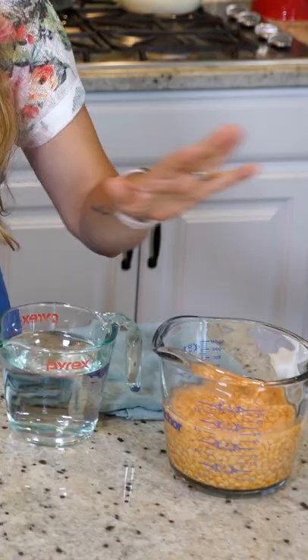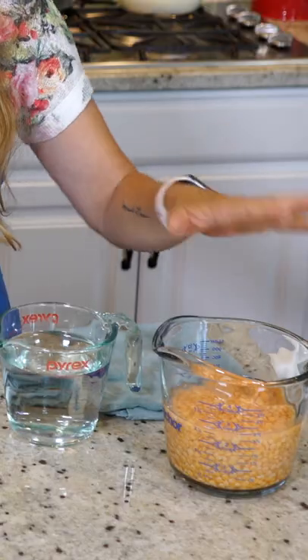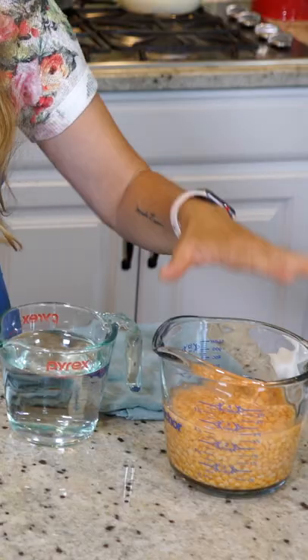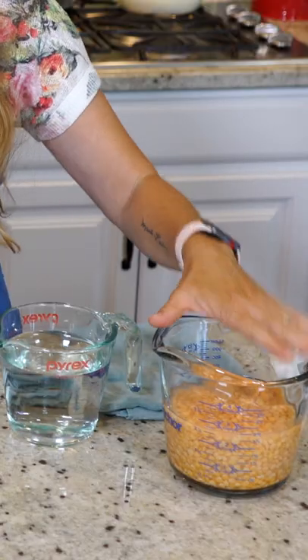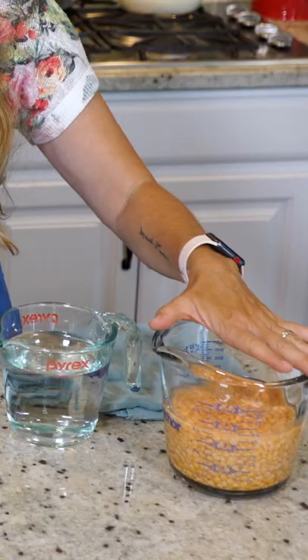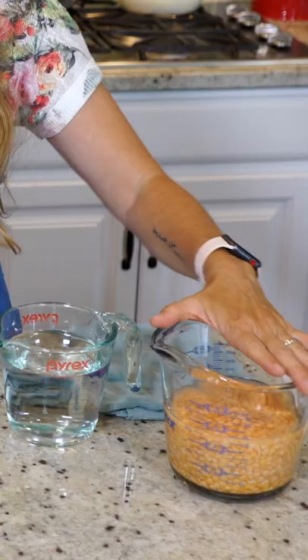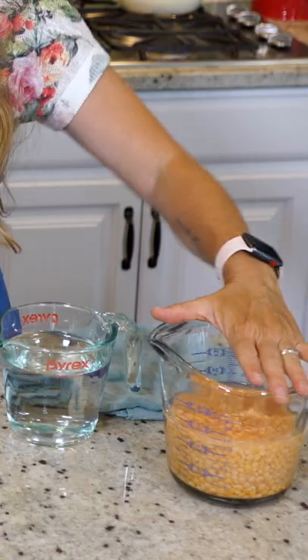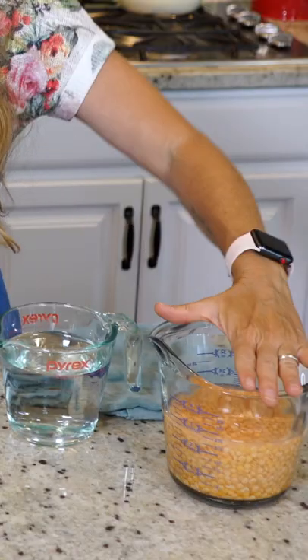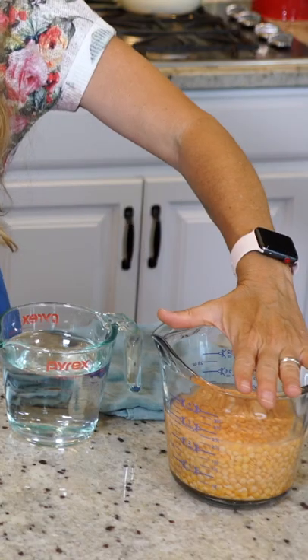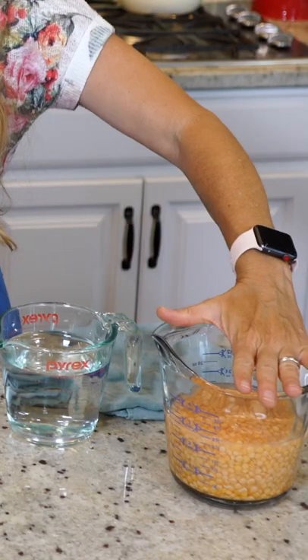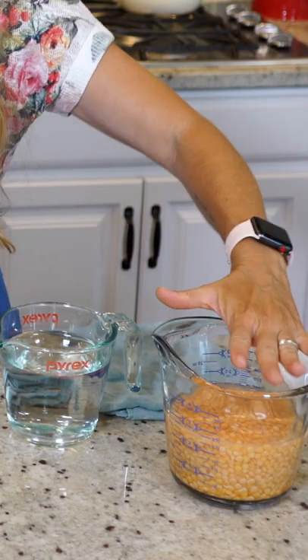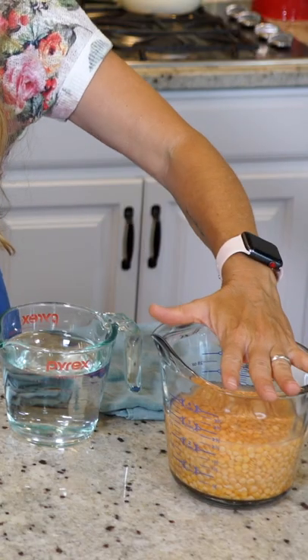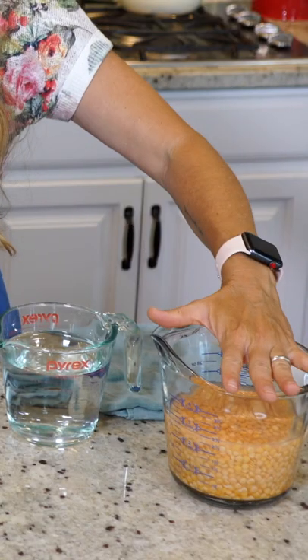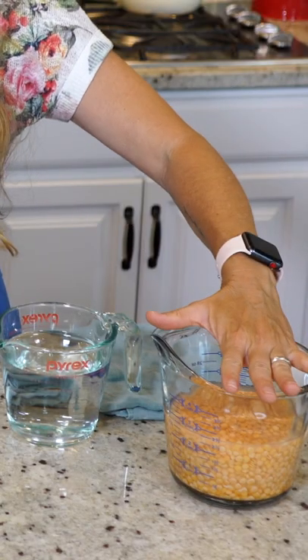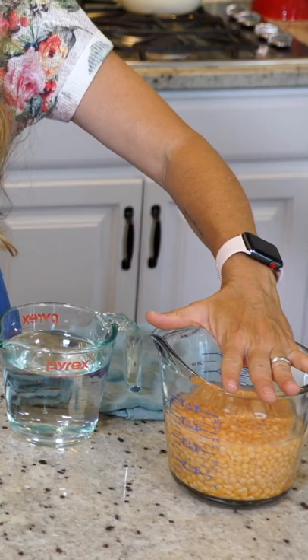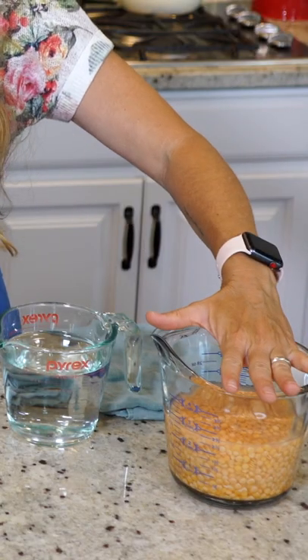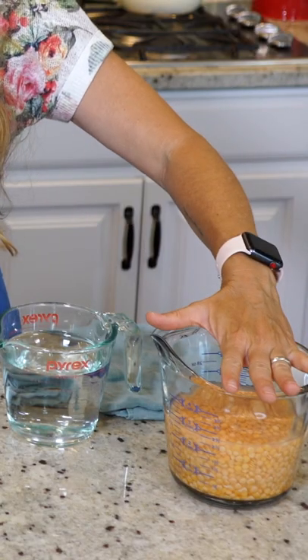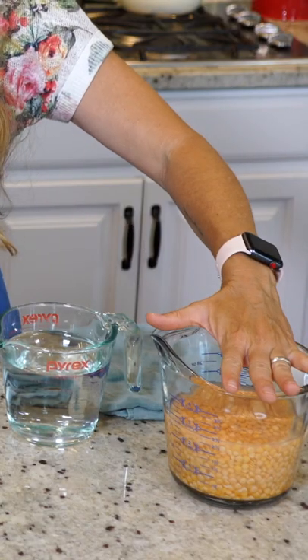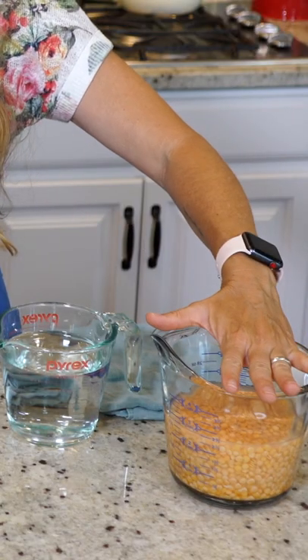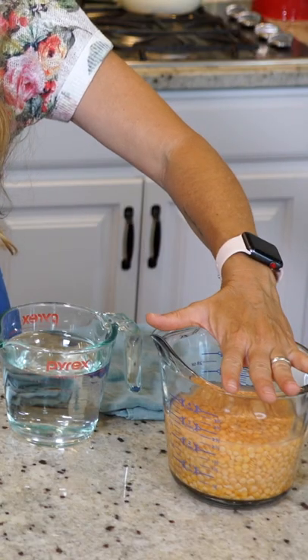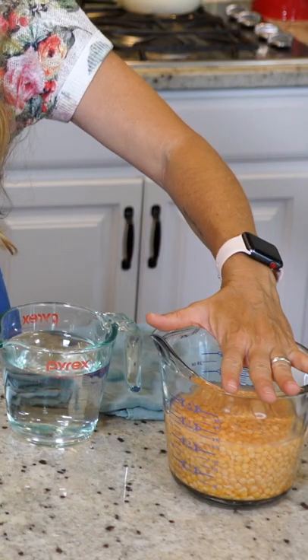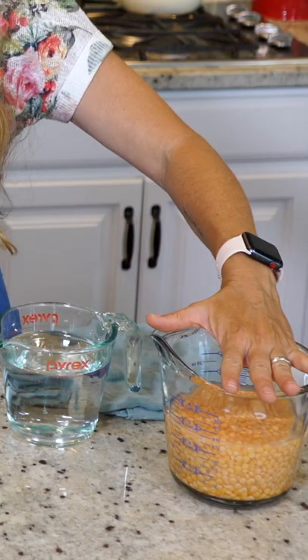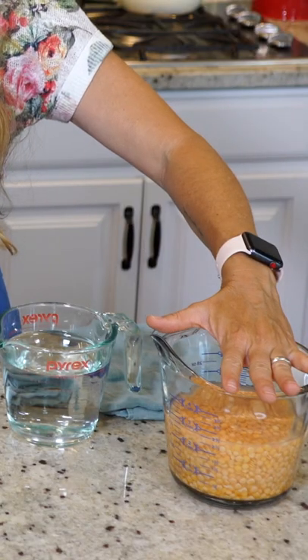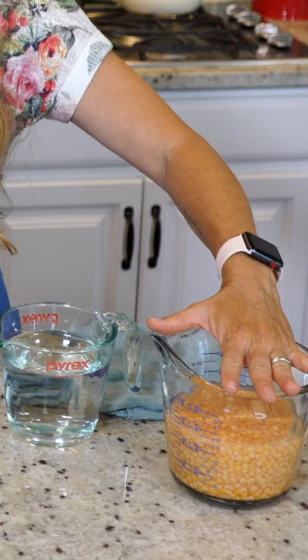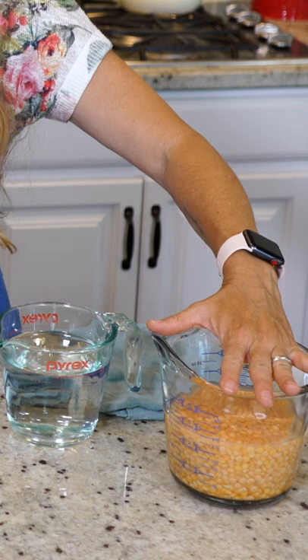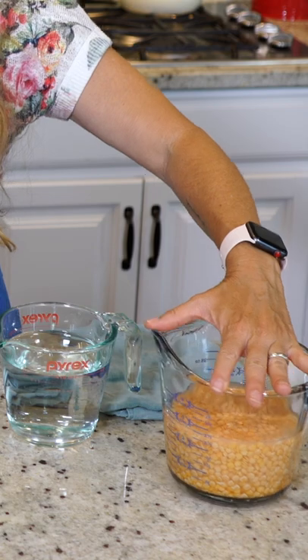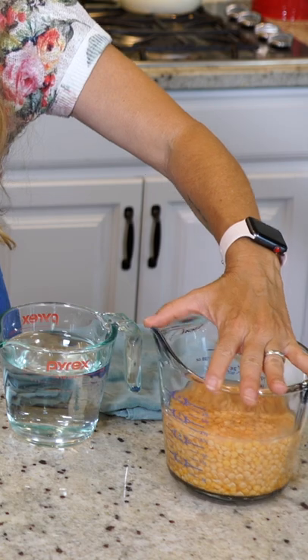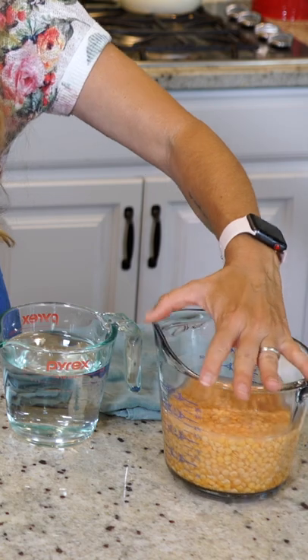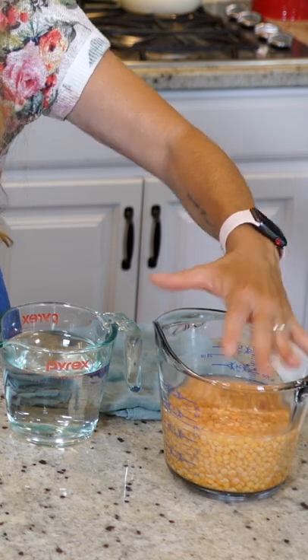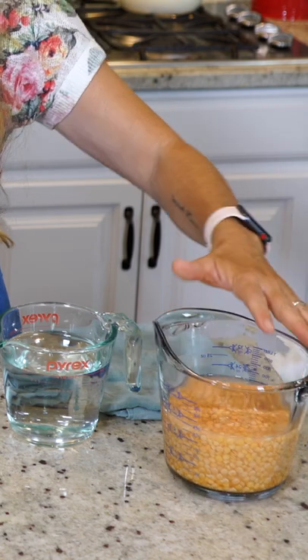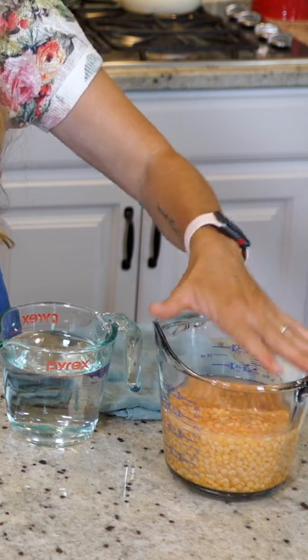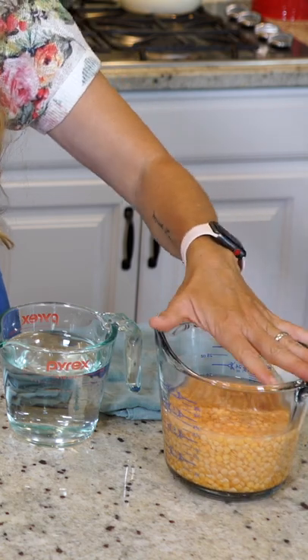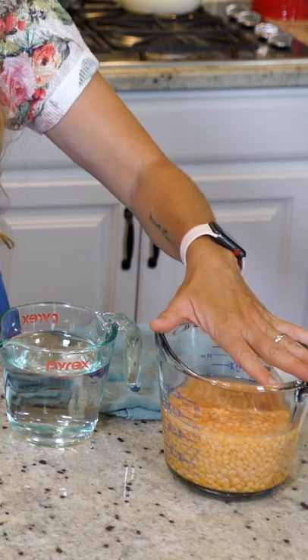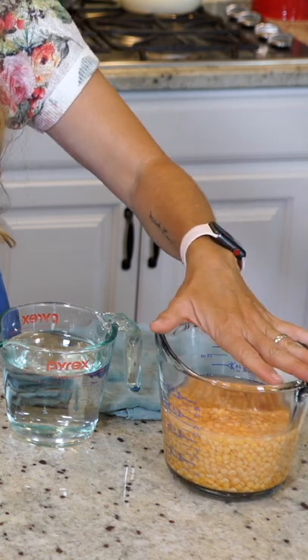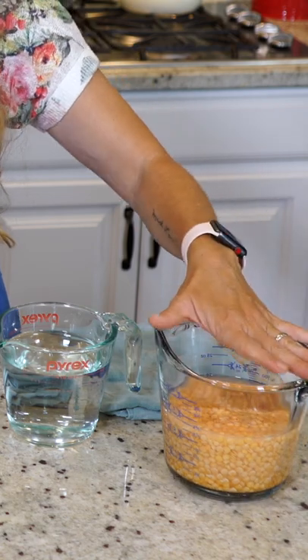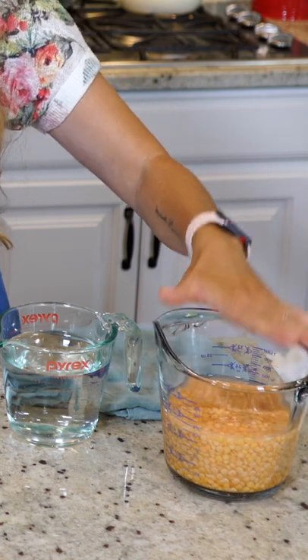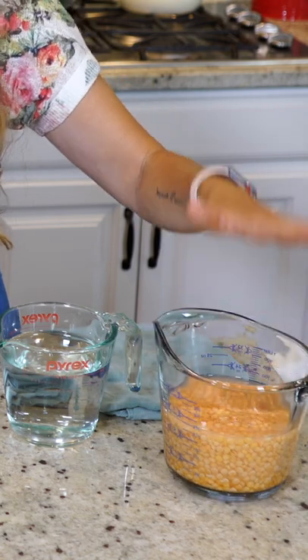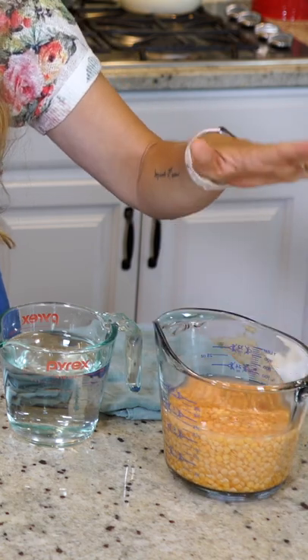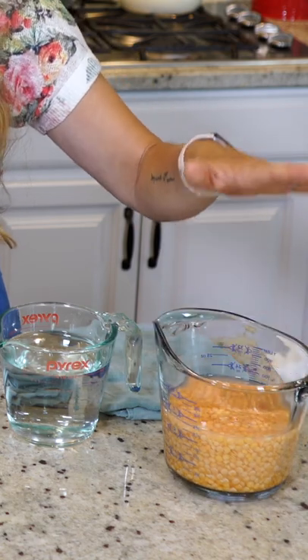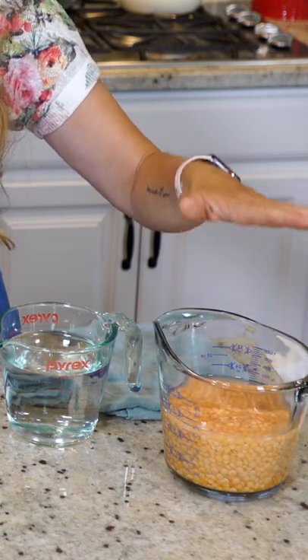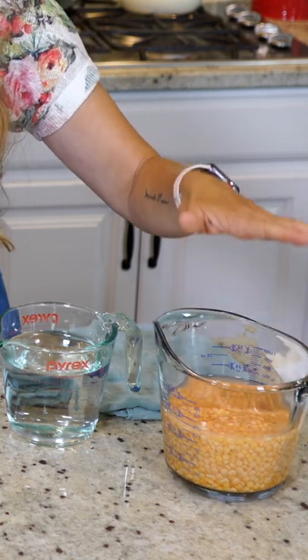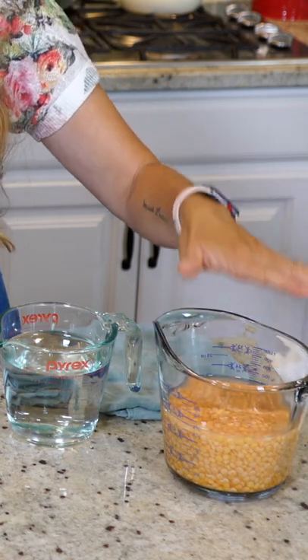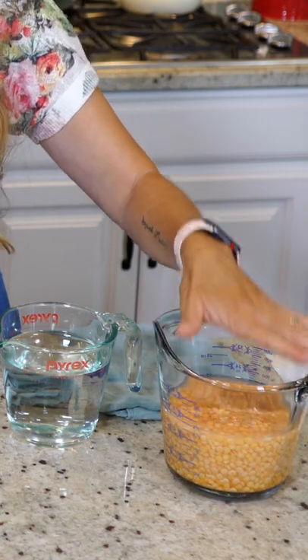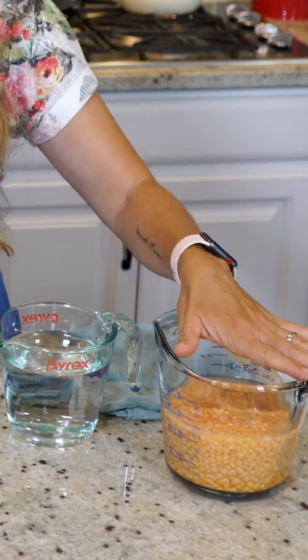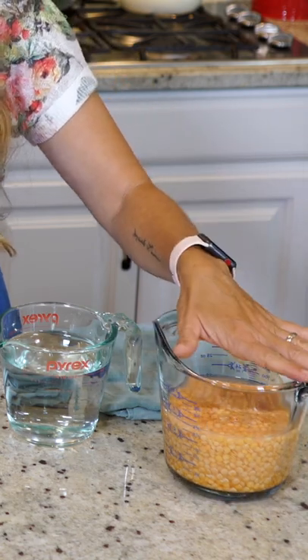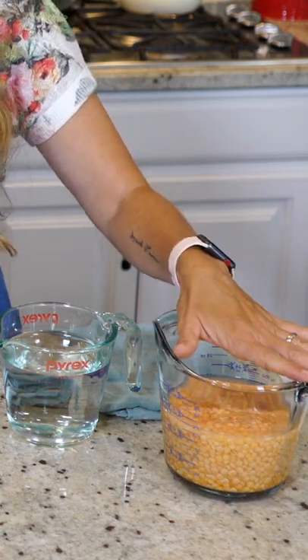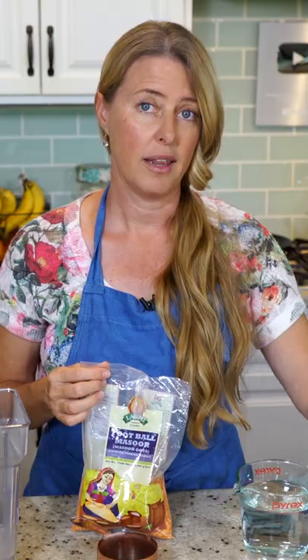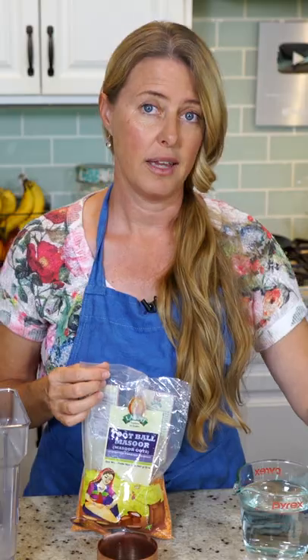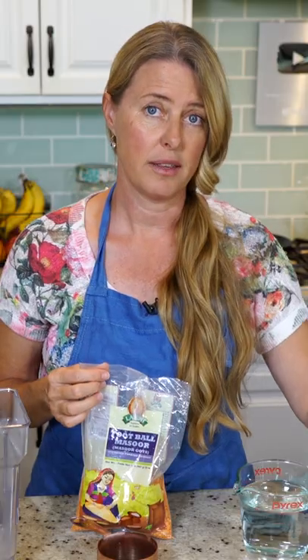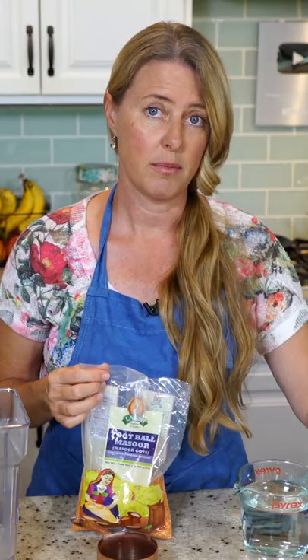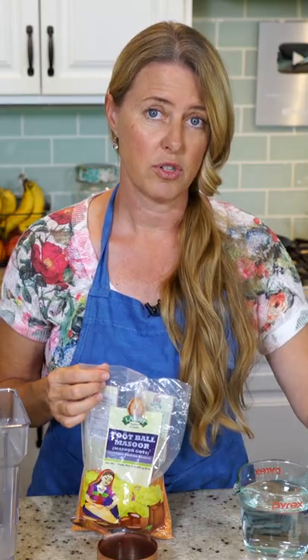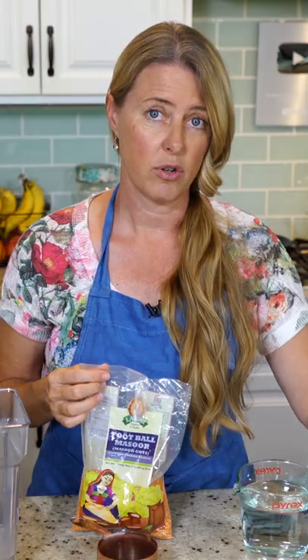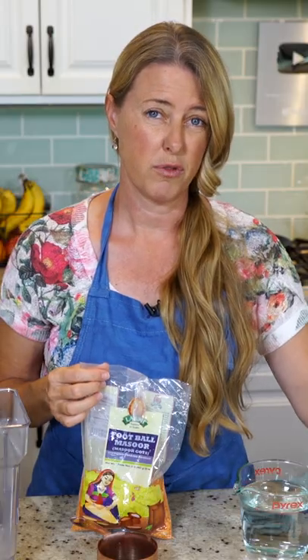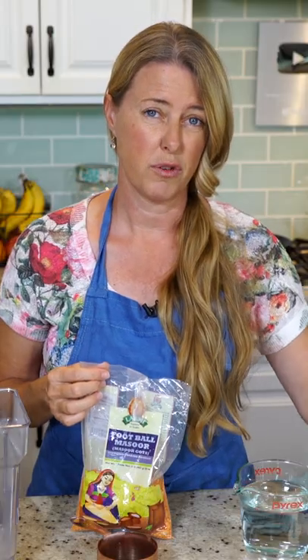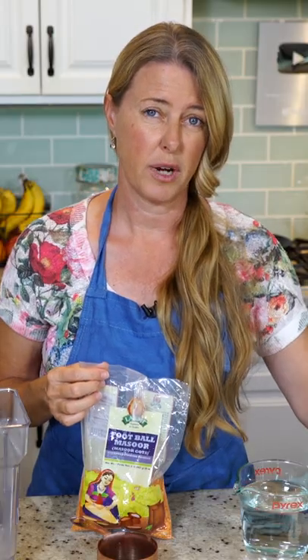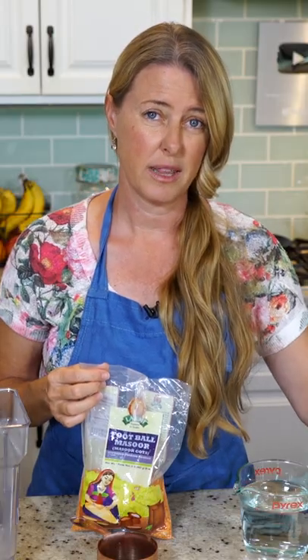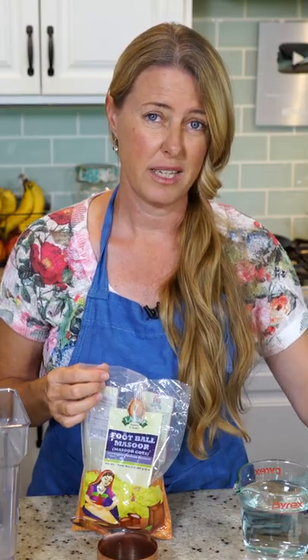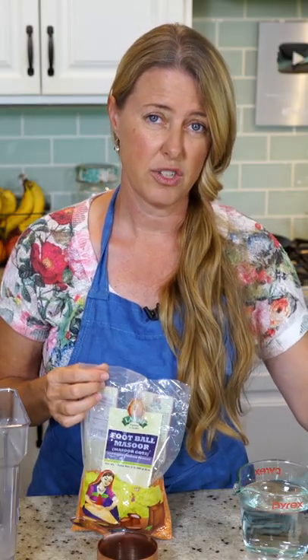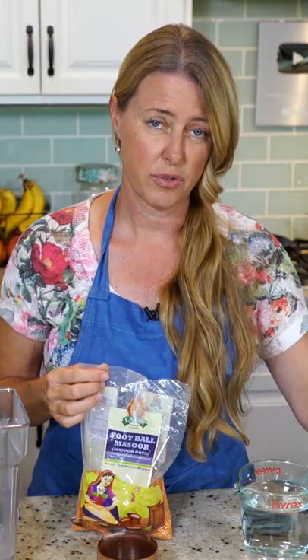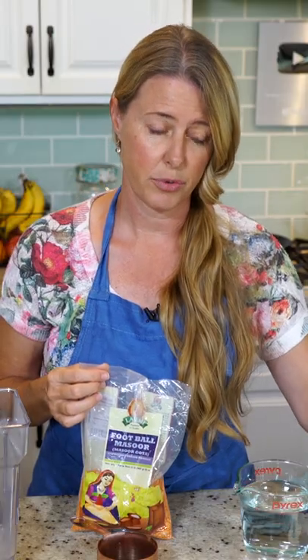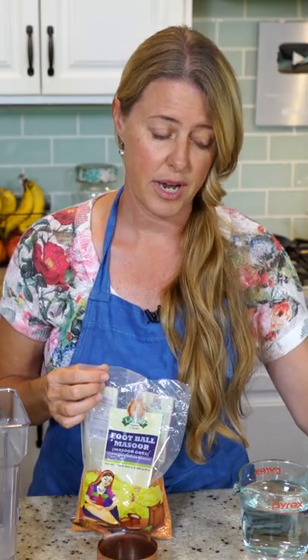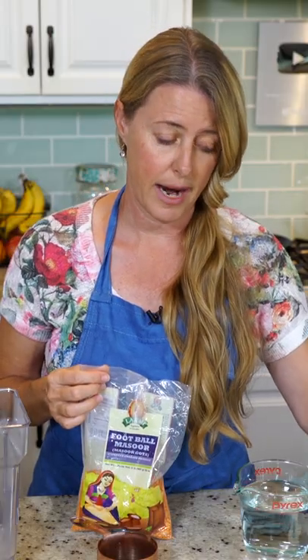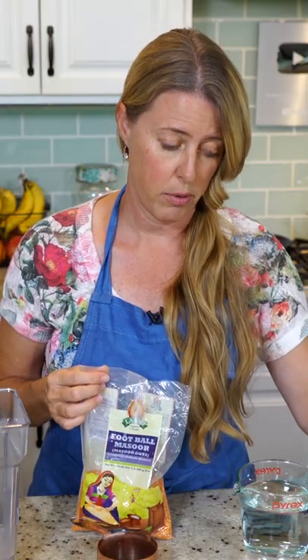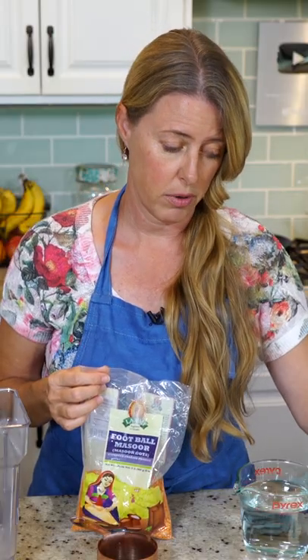I've already put a cup of the lentils in my glass with two cups of water and let them soak for at least three hours.